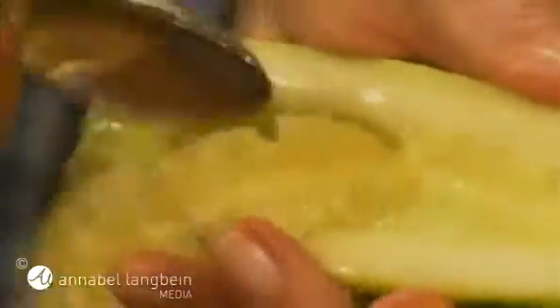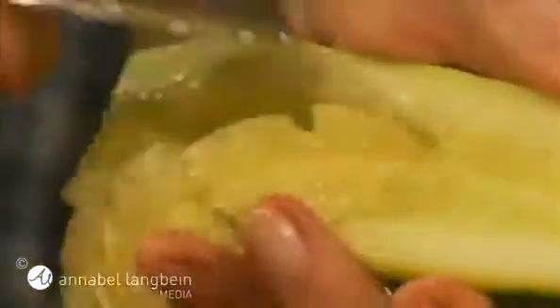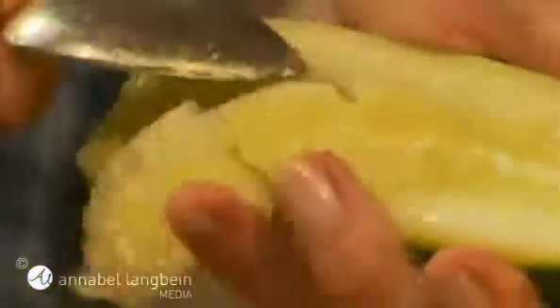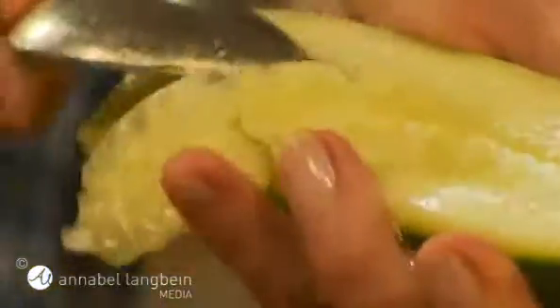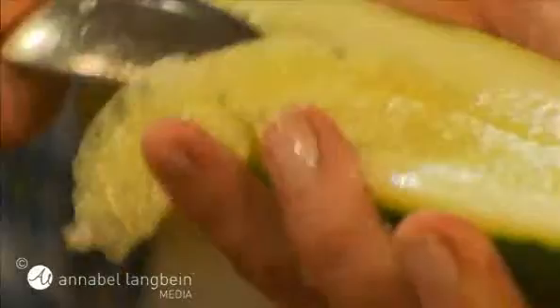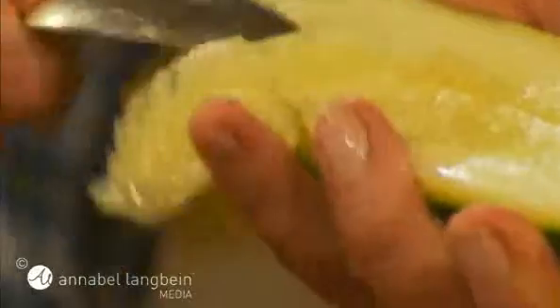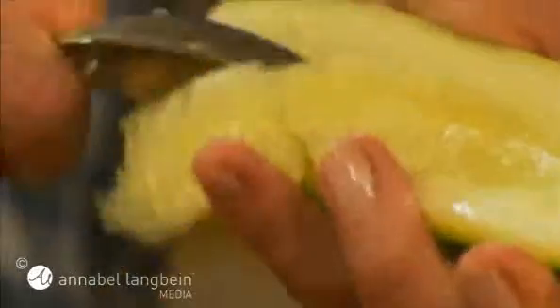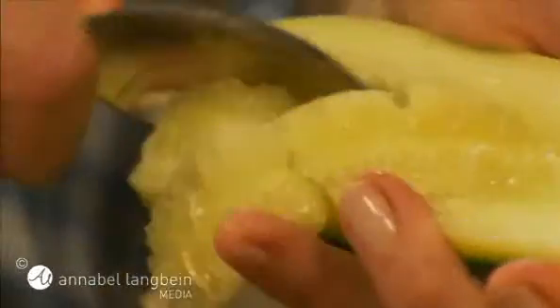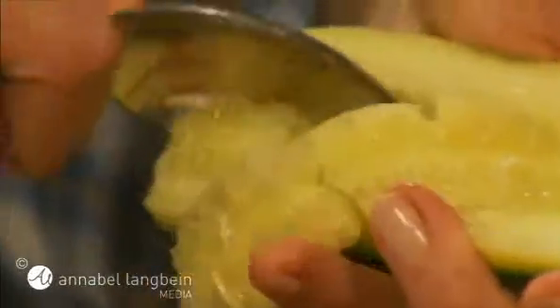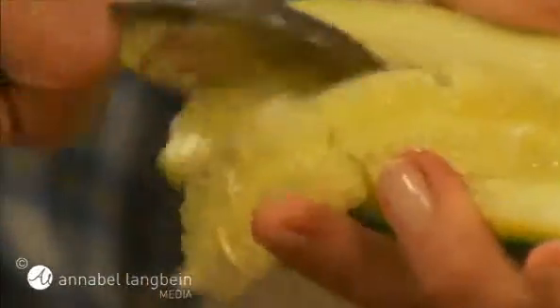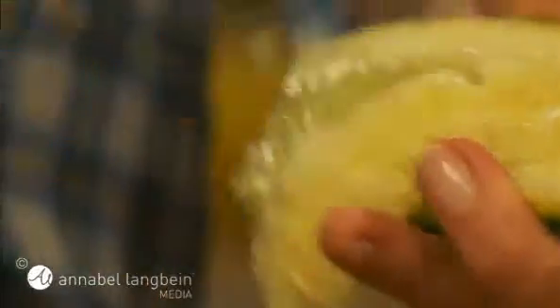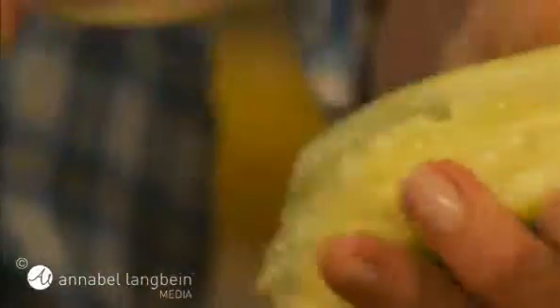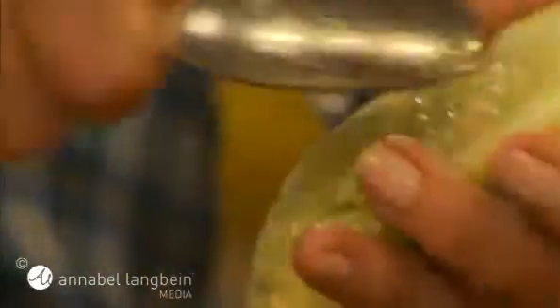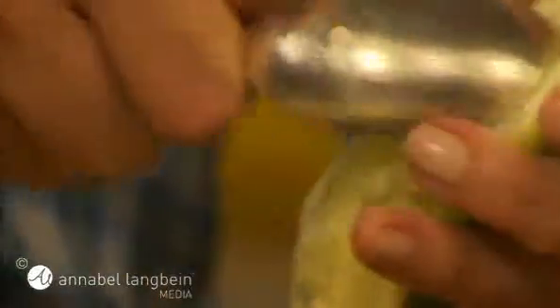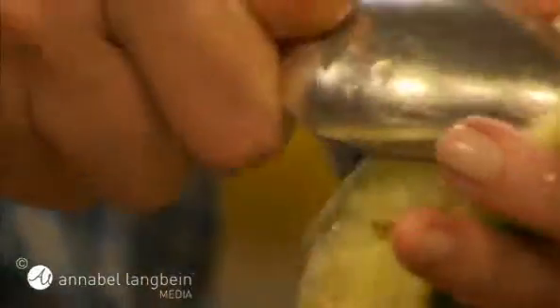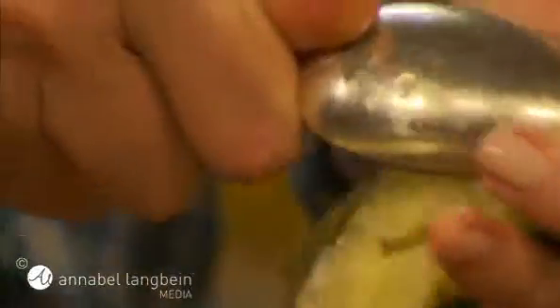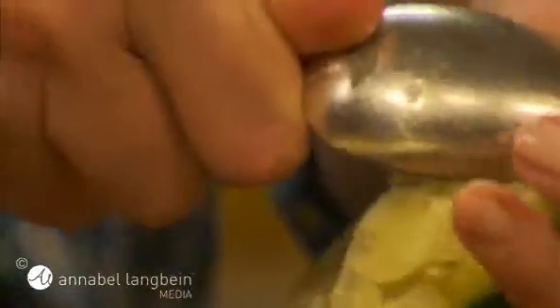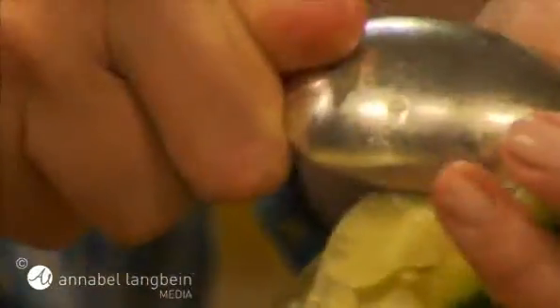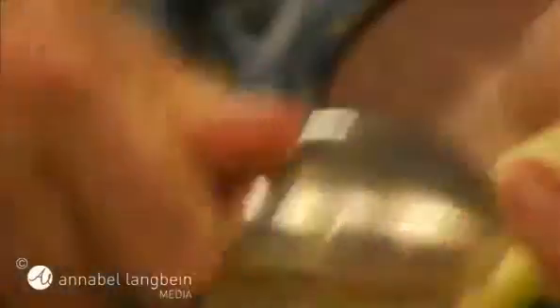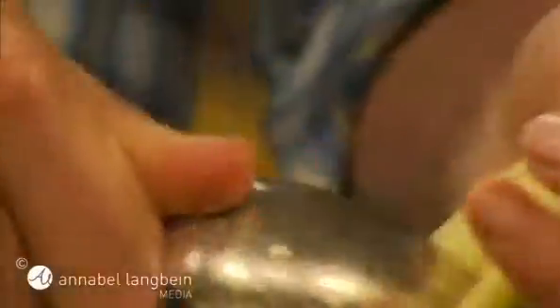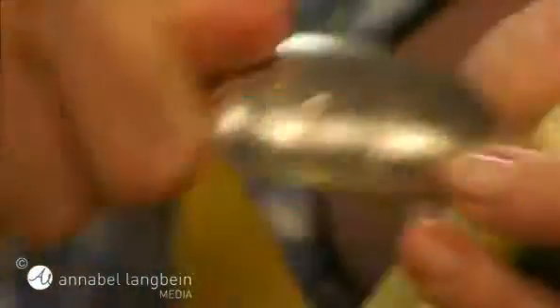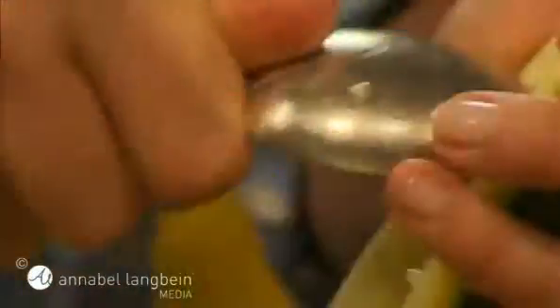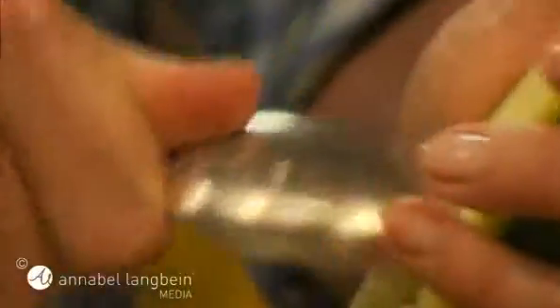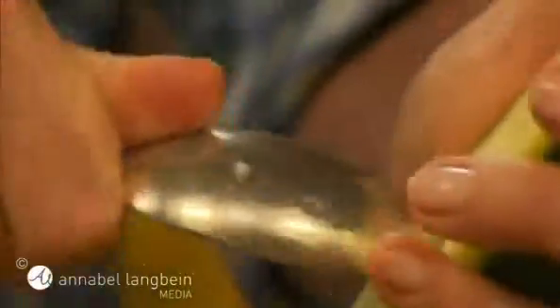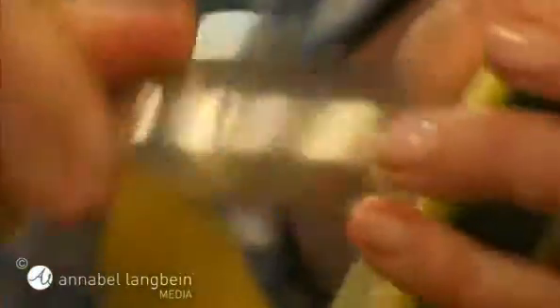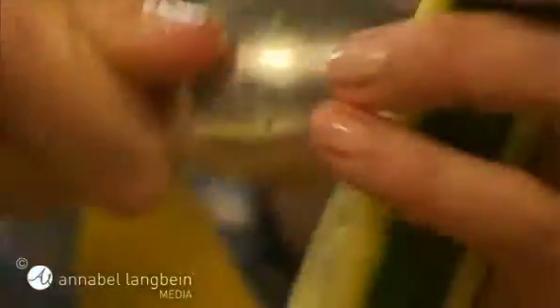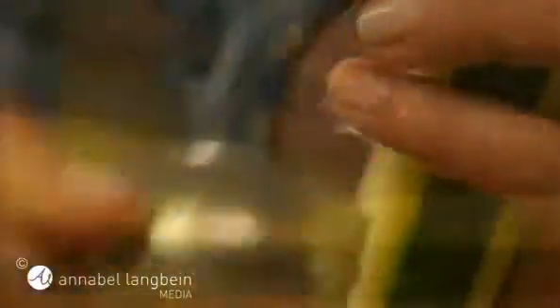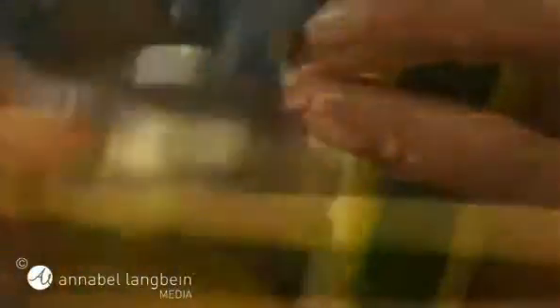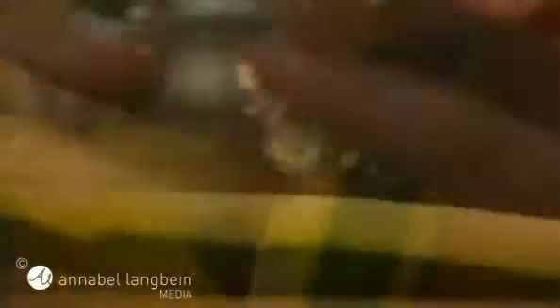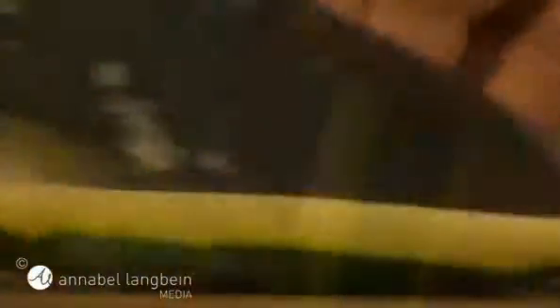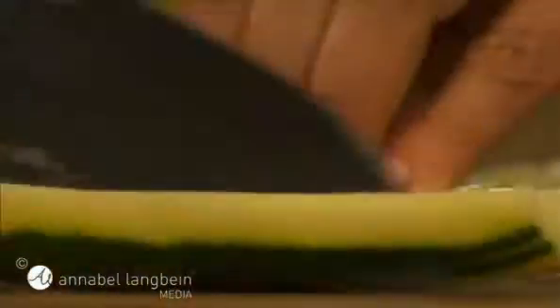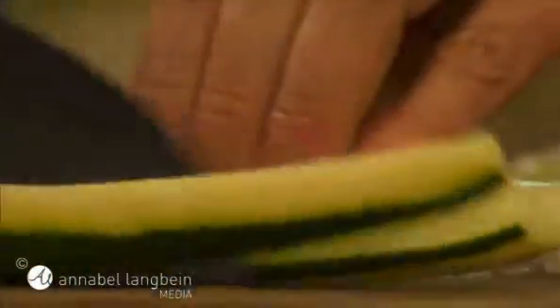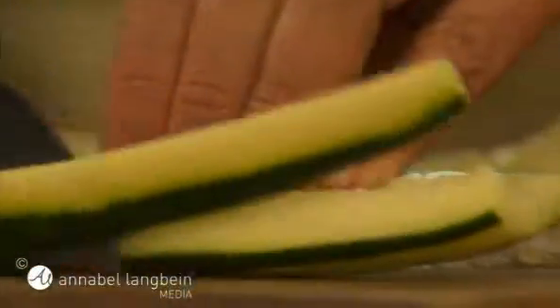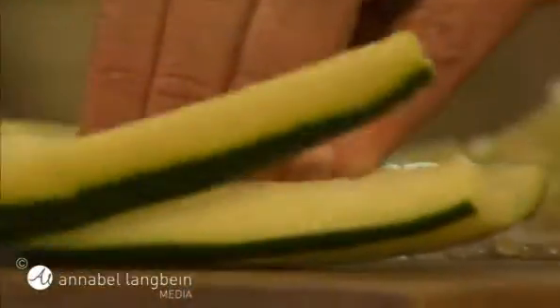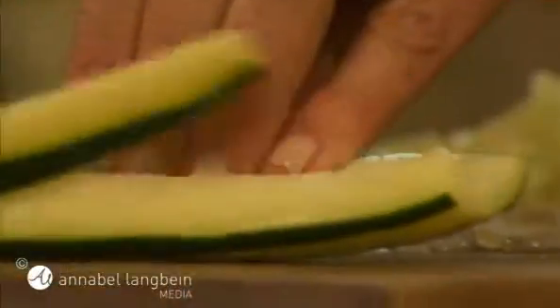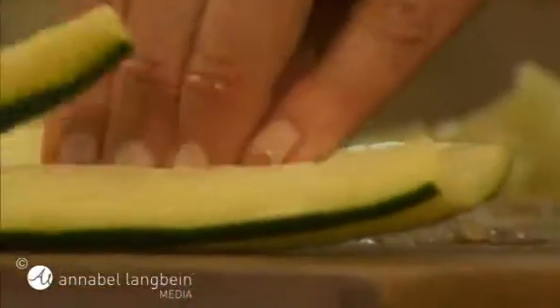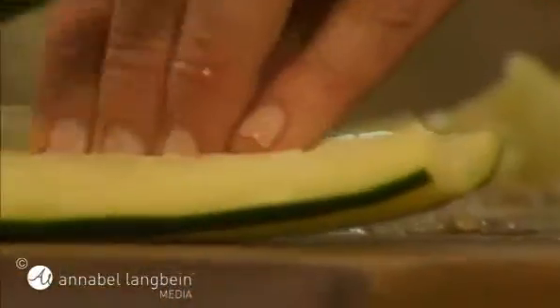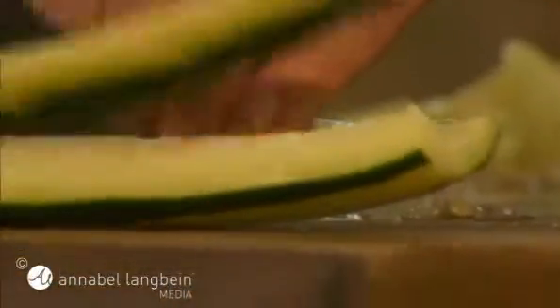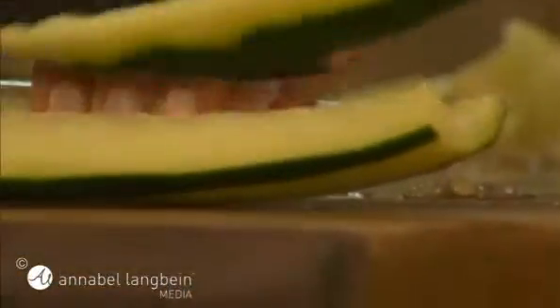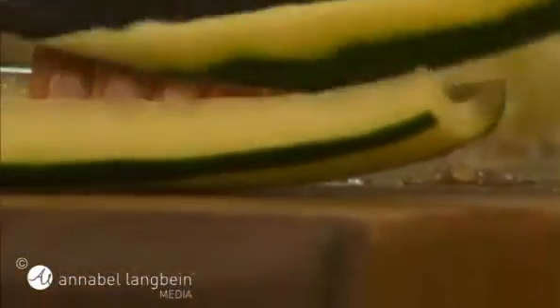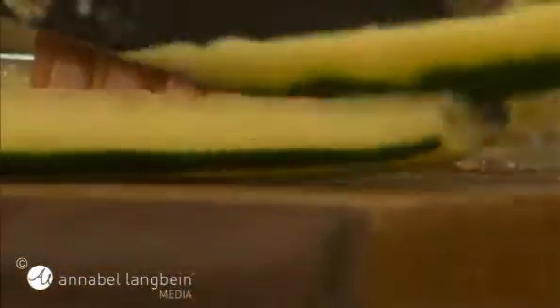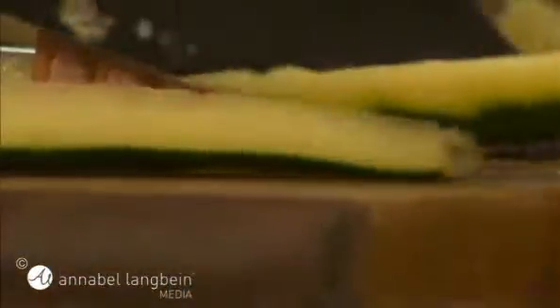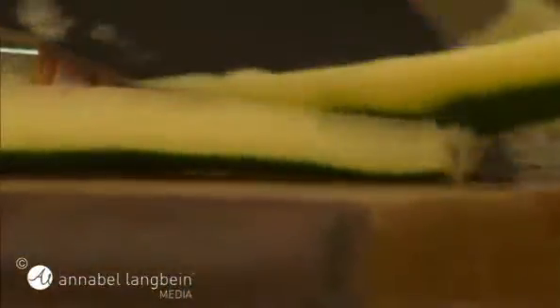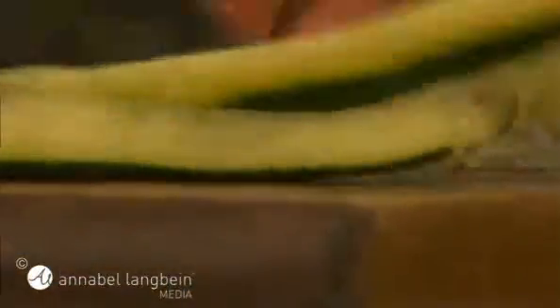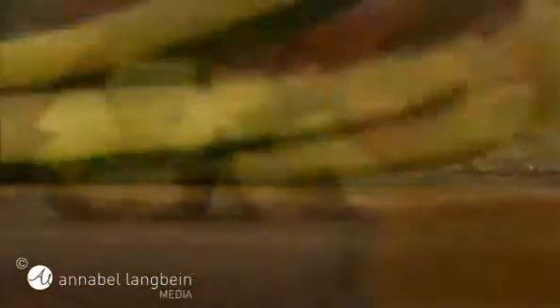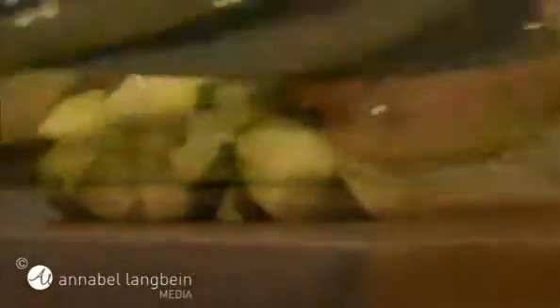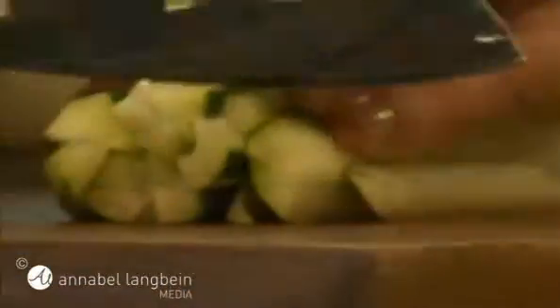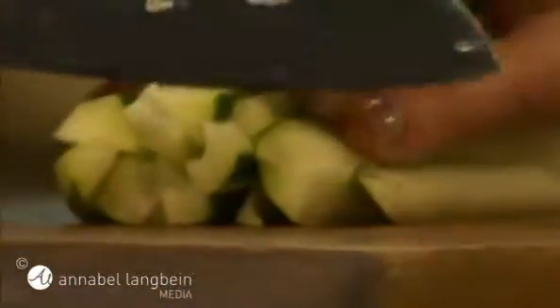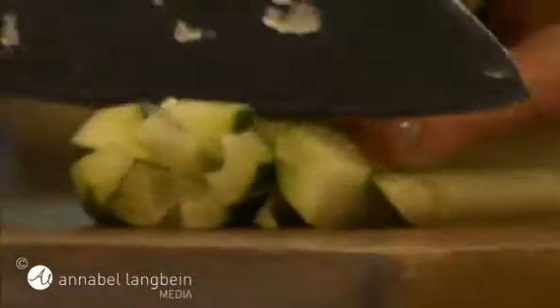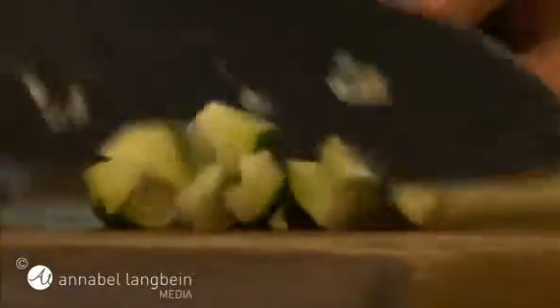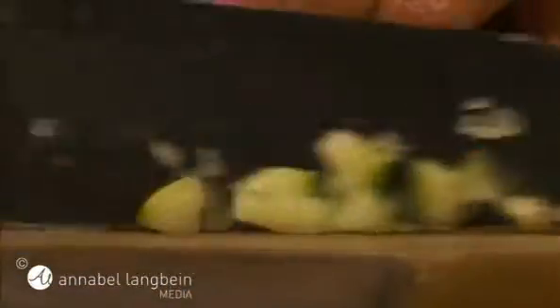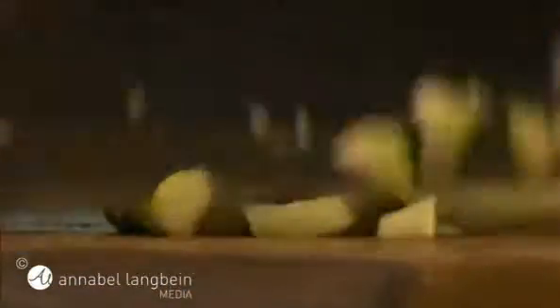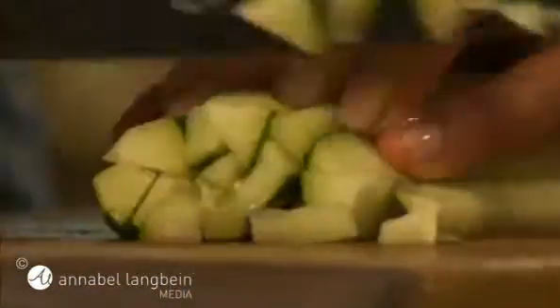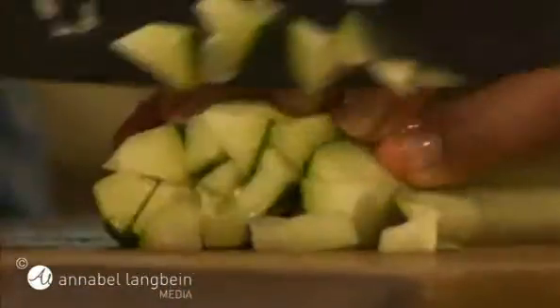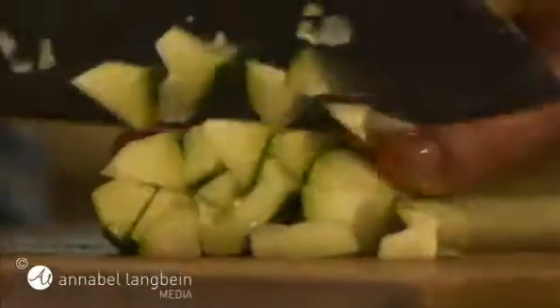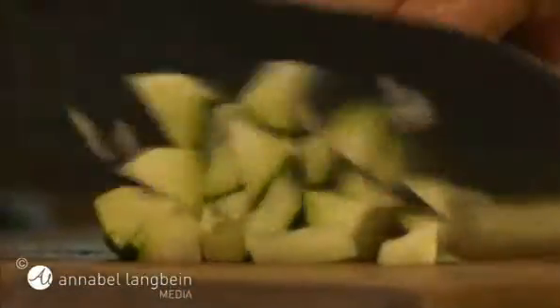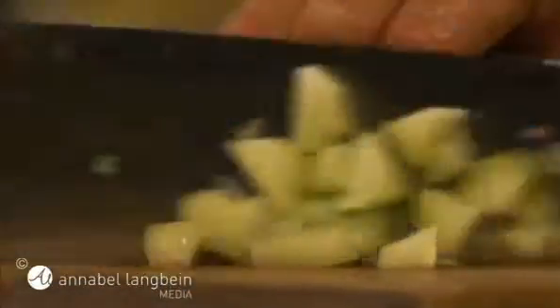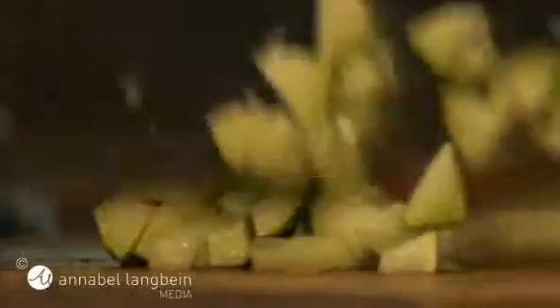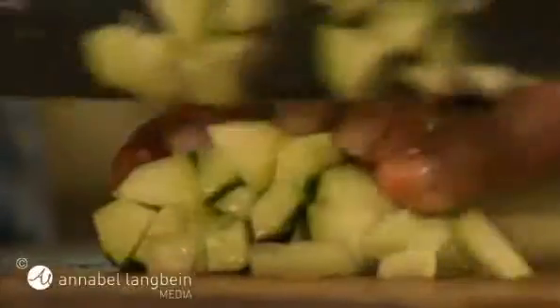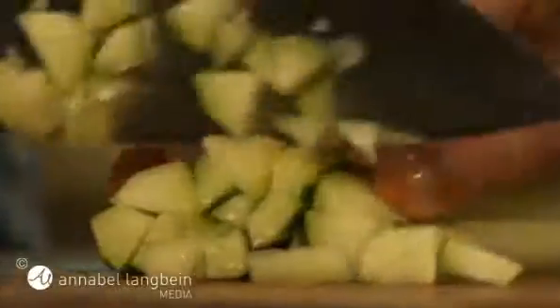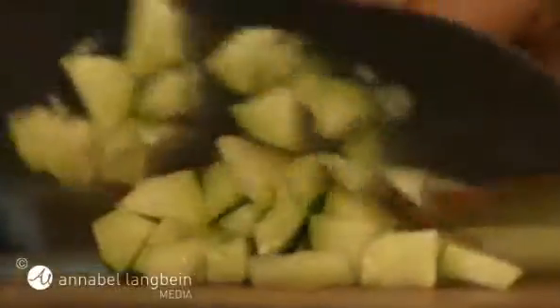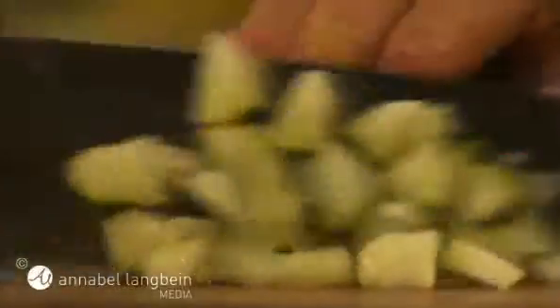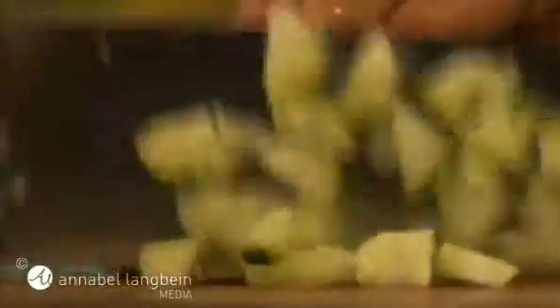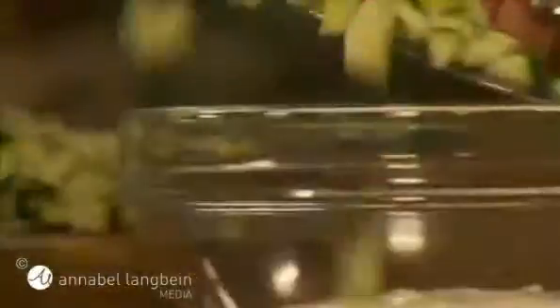Scoop the seeds out of a medium cucumber and then cut it into long battens. Then cut crosswise to get a fine dice.